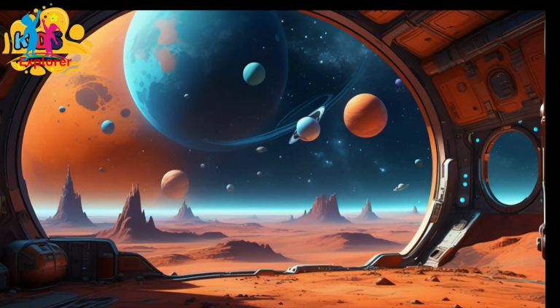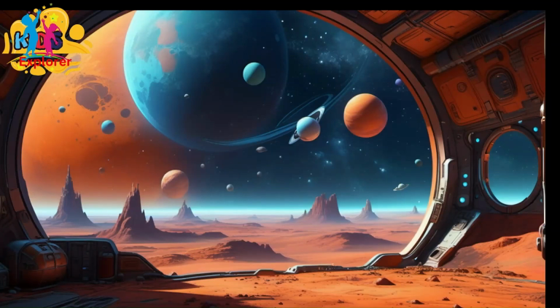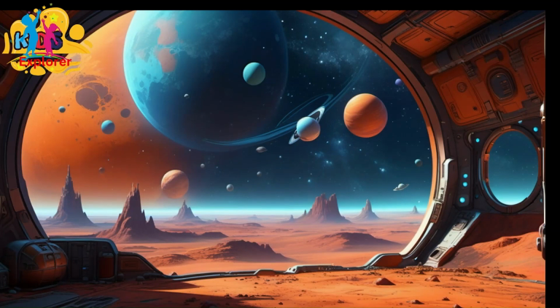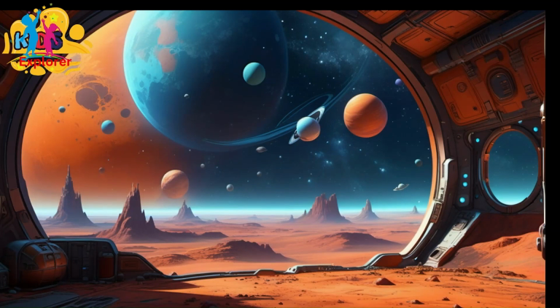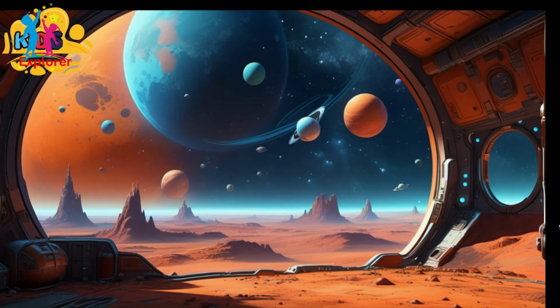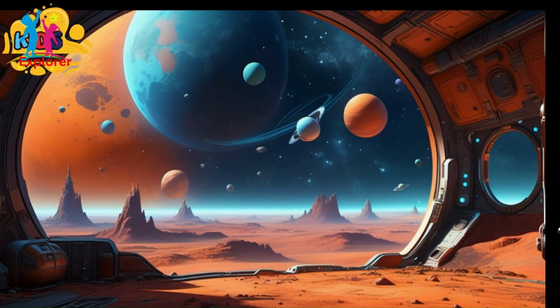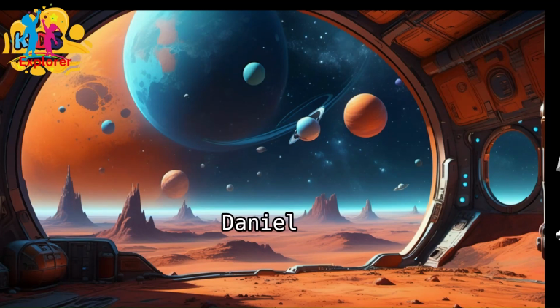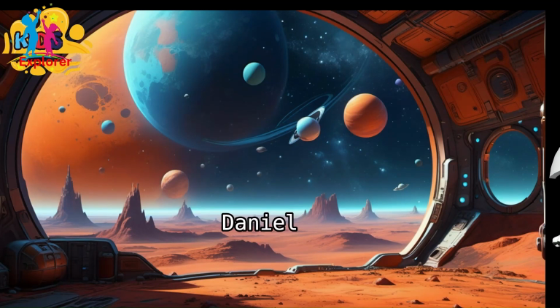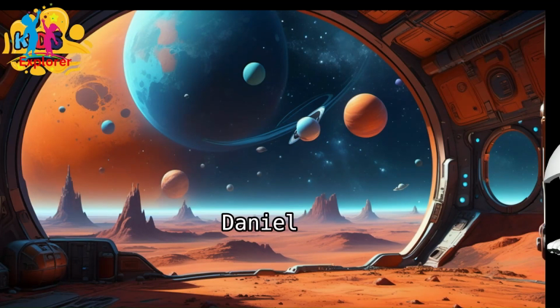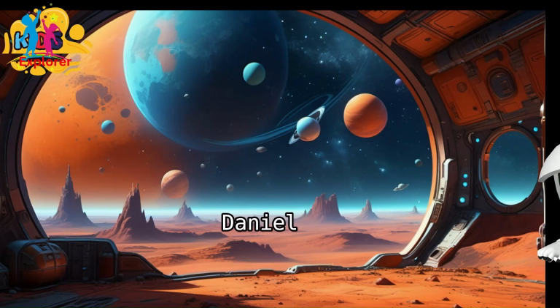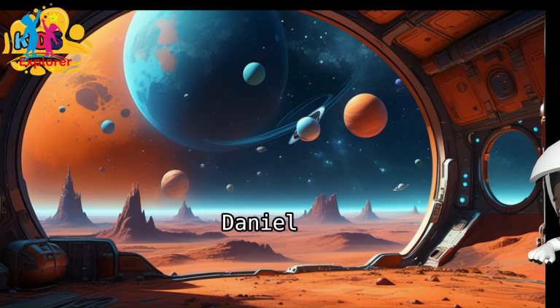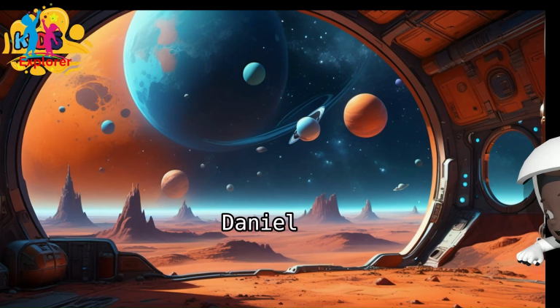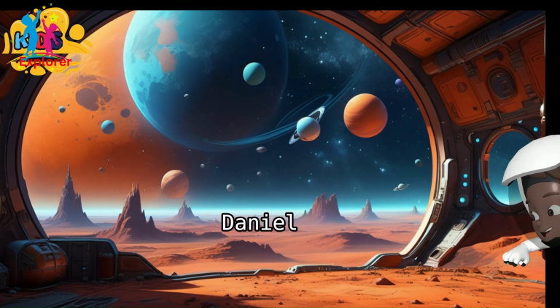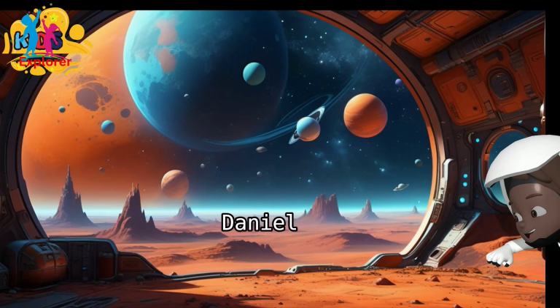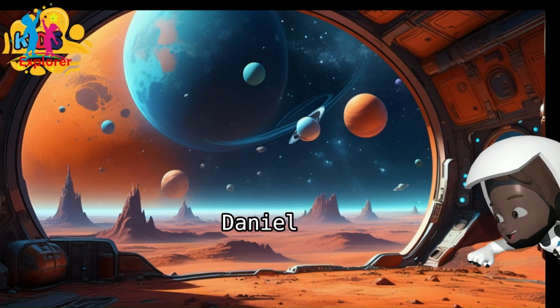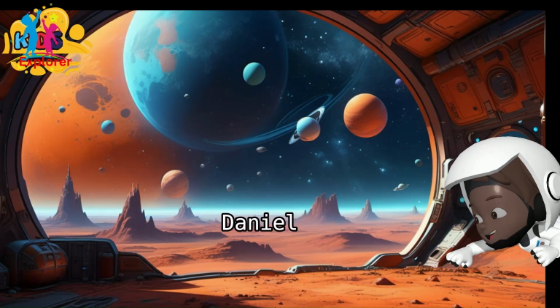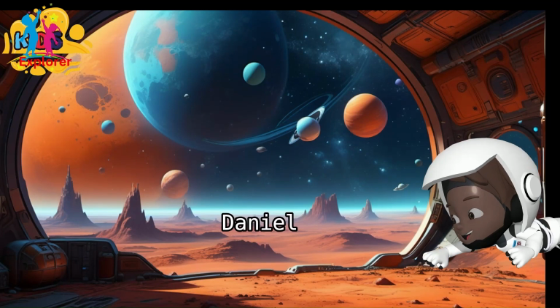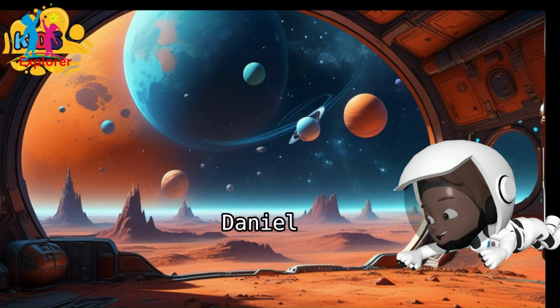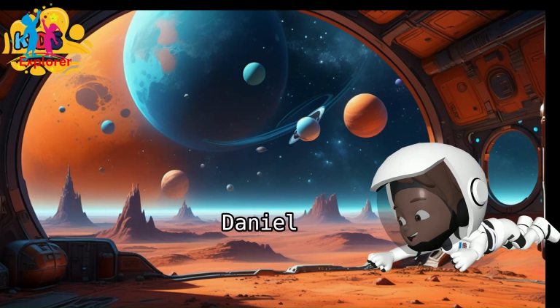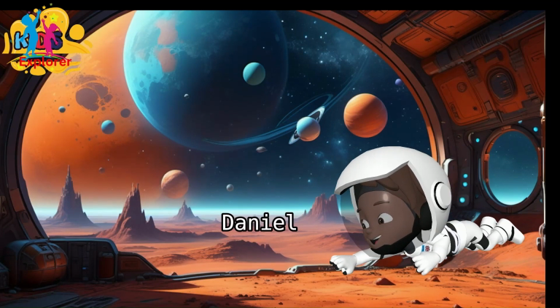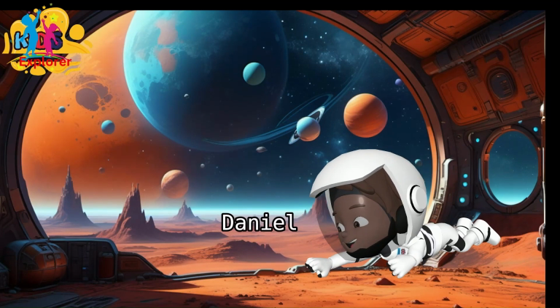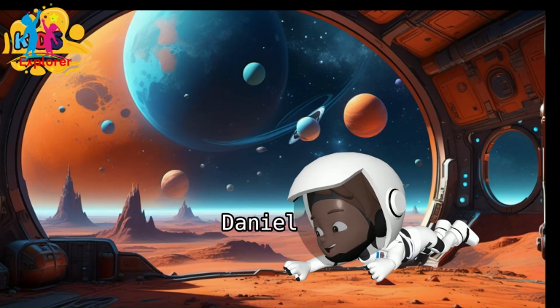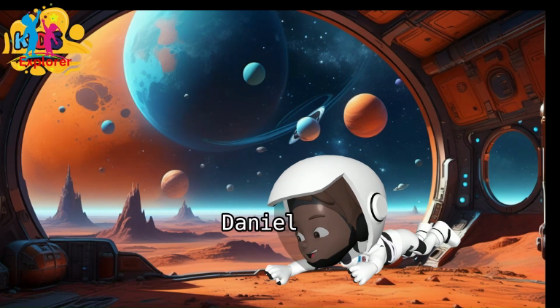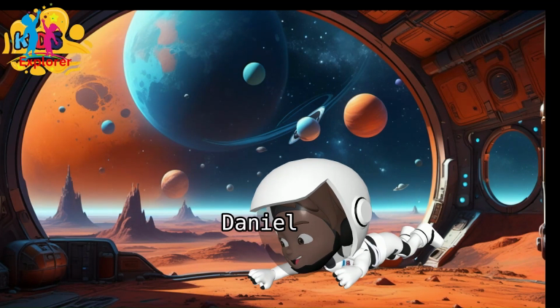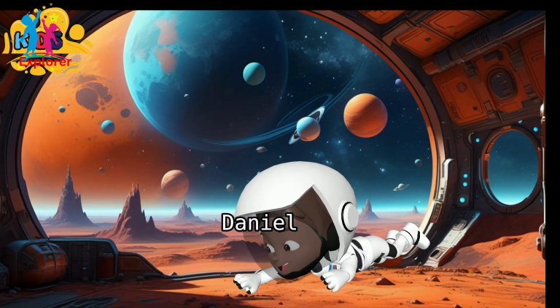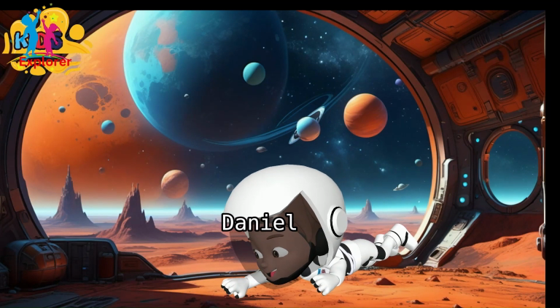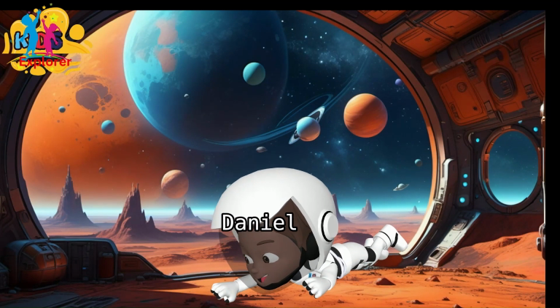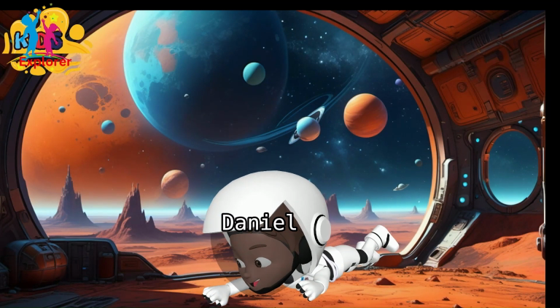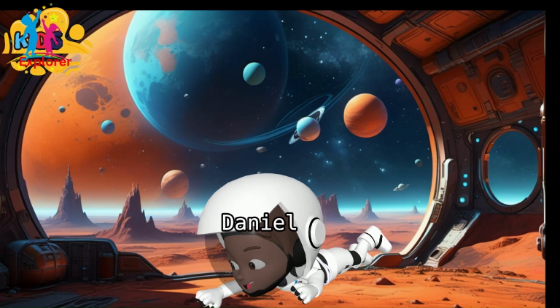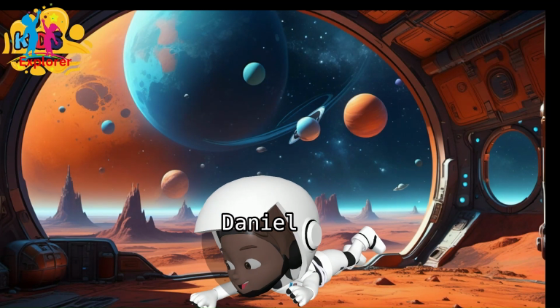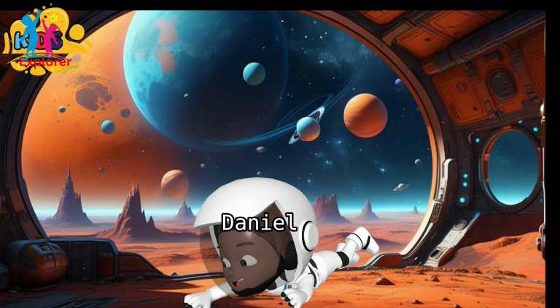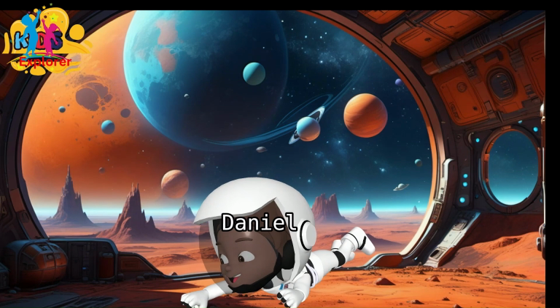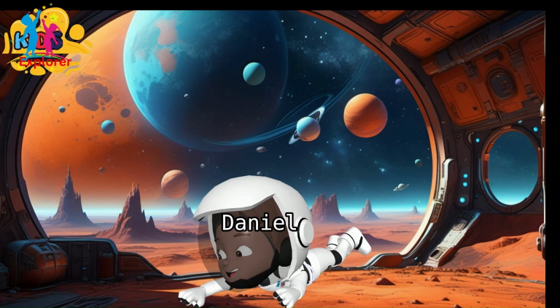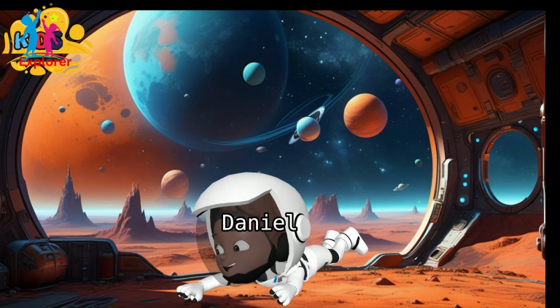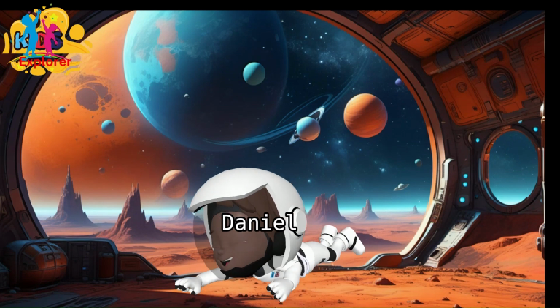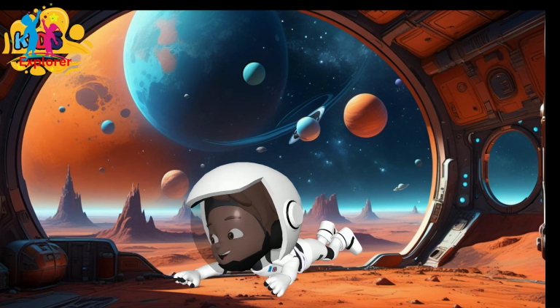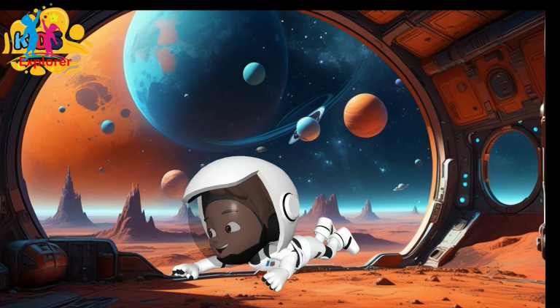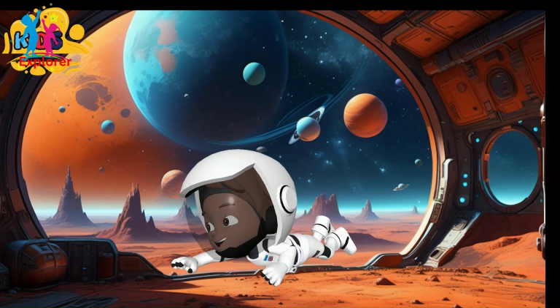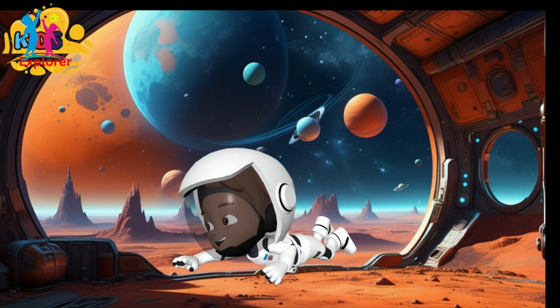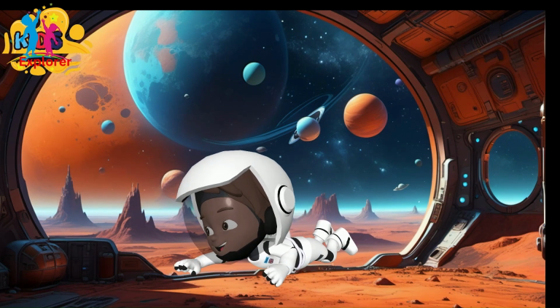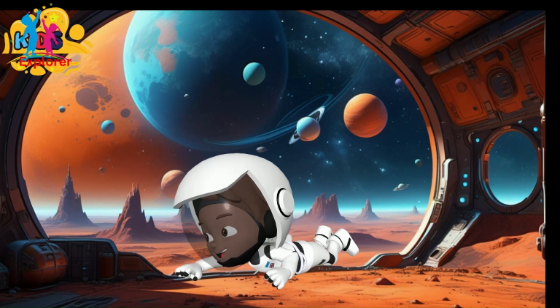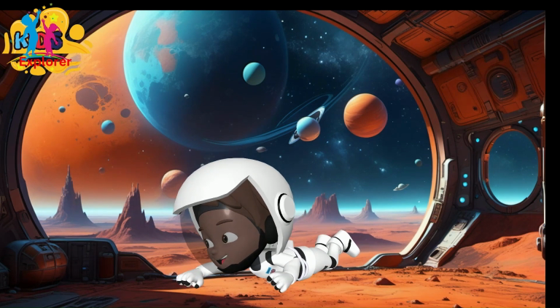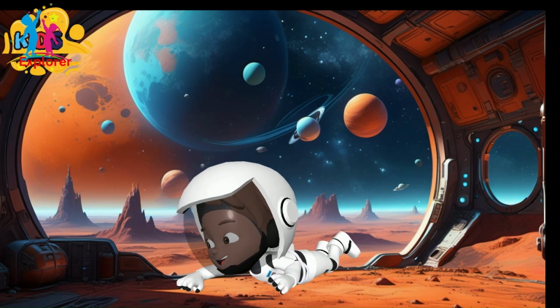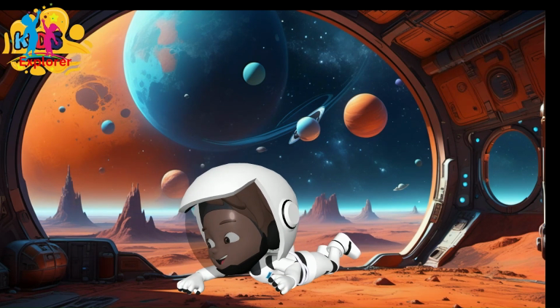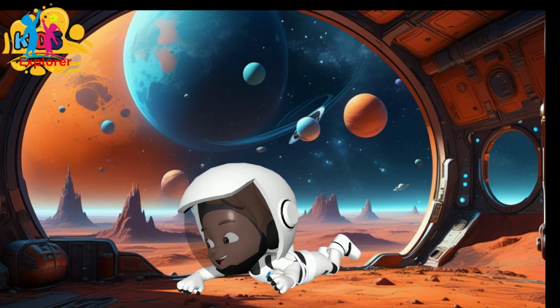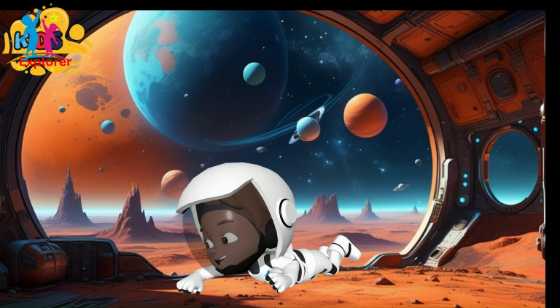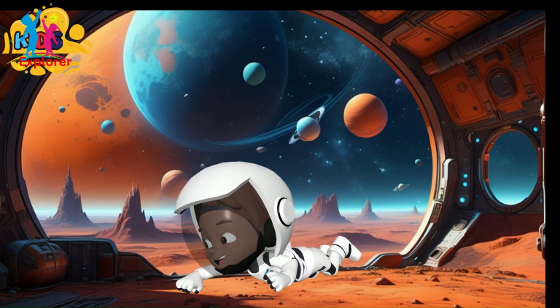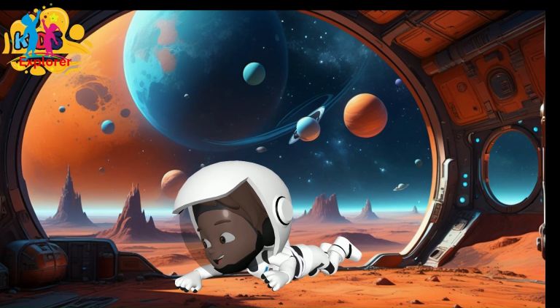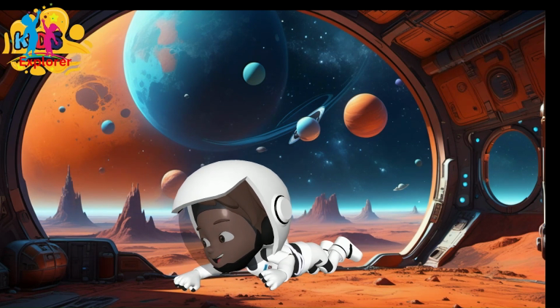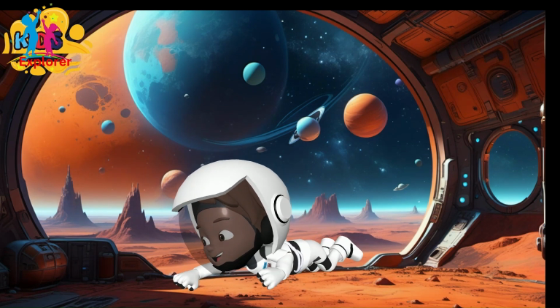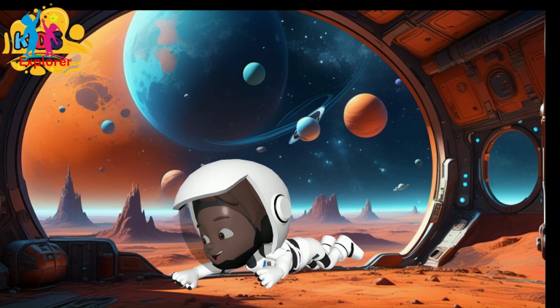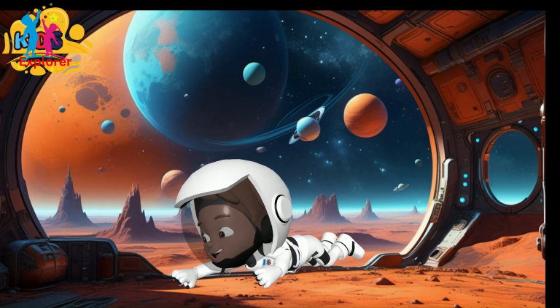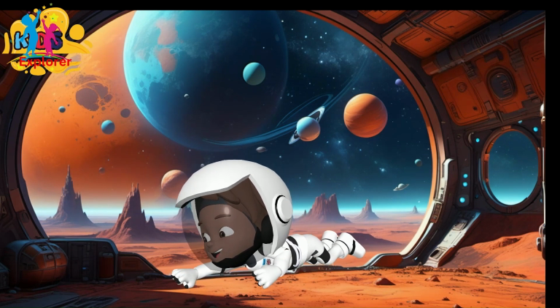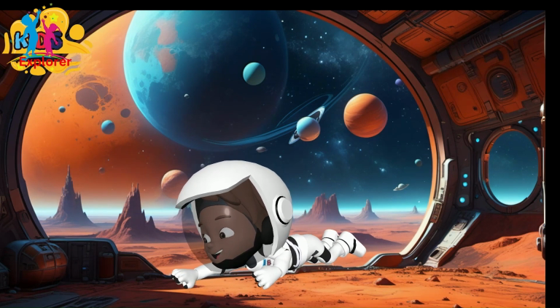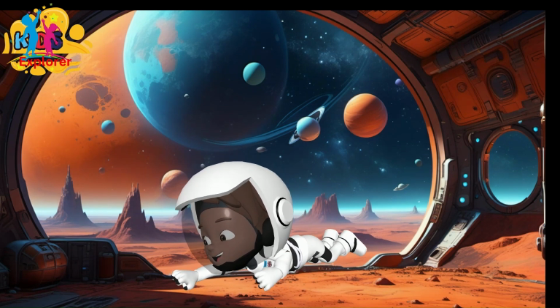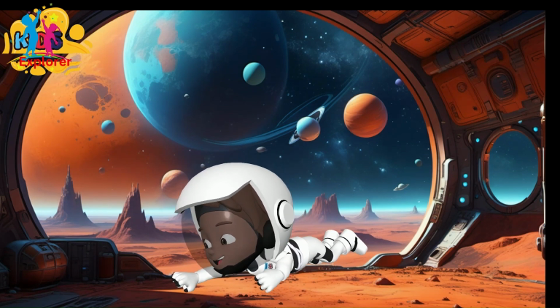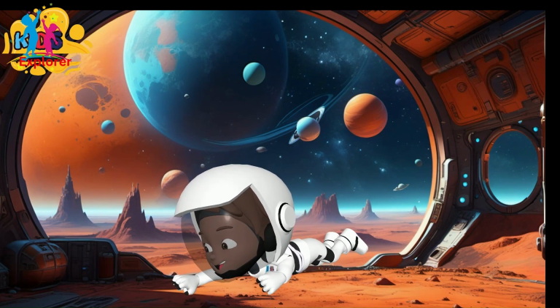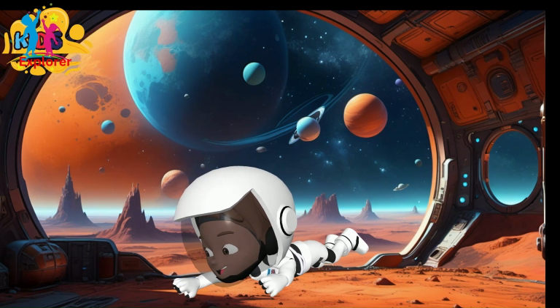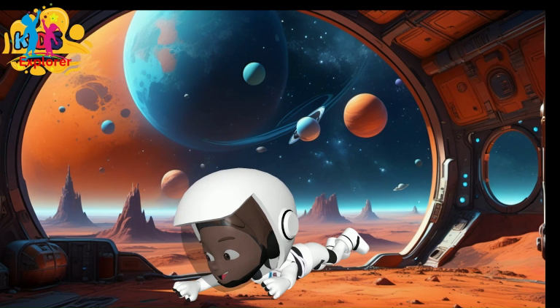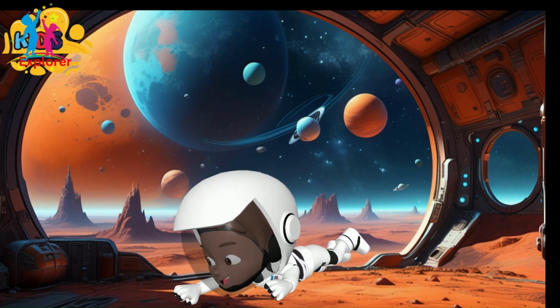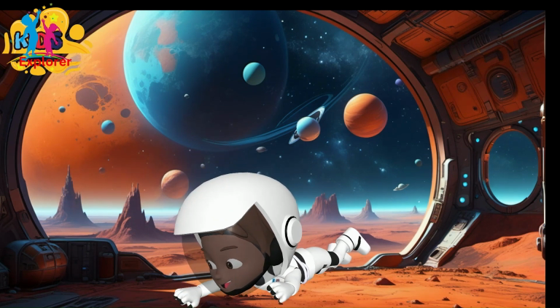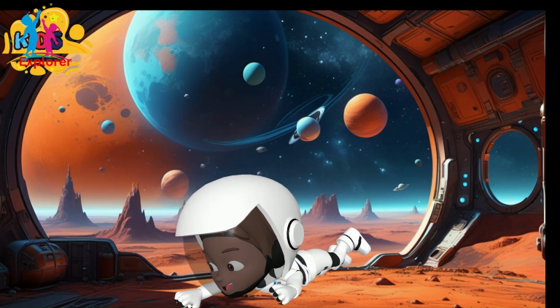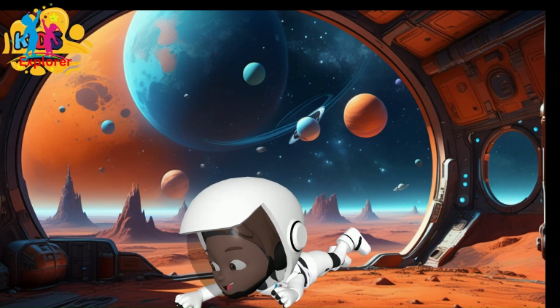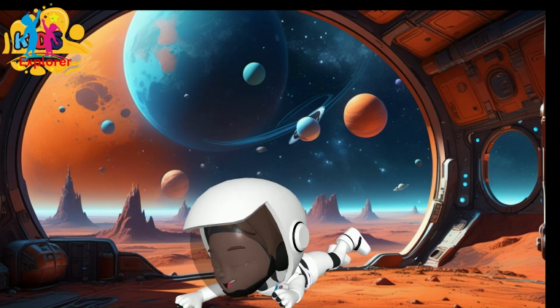Hello, nice to meet you. My name is Daniel. Today we are going to learn about our eight planets. So let's go!